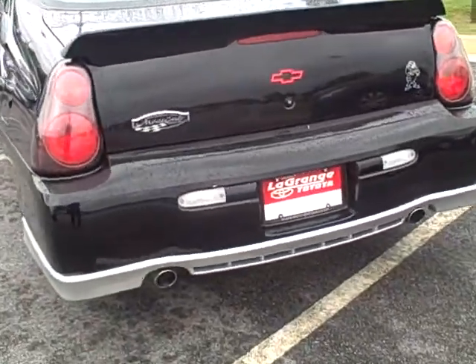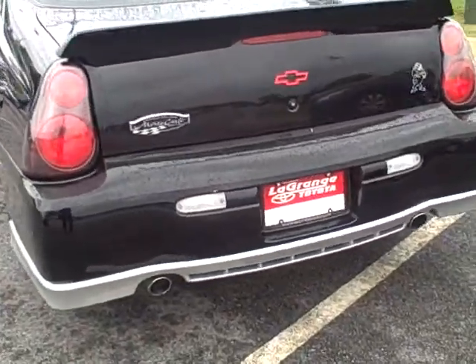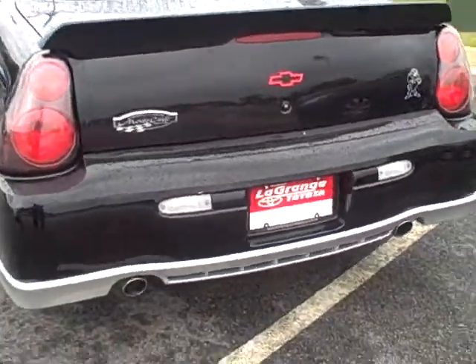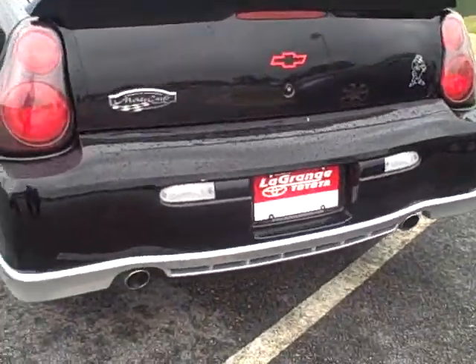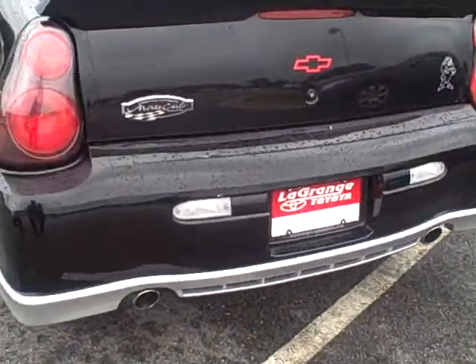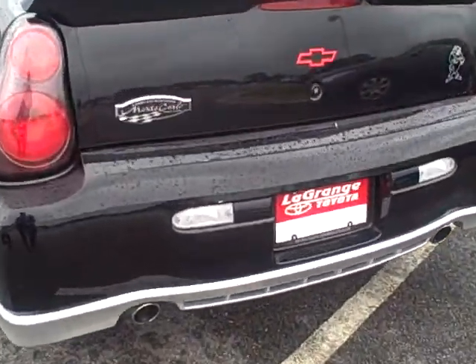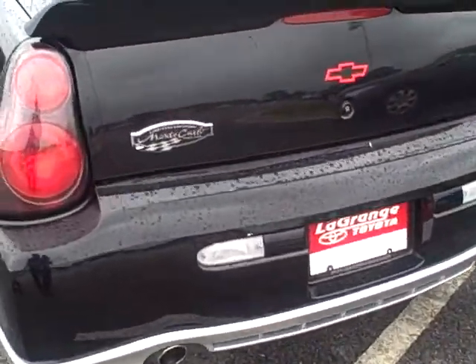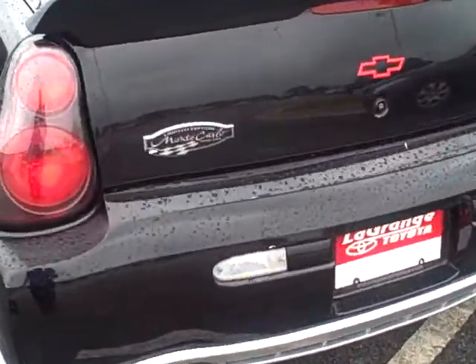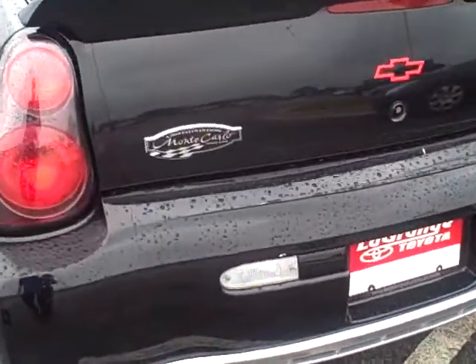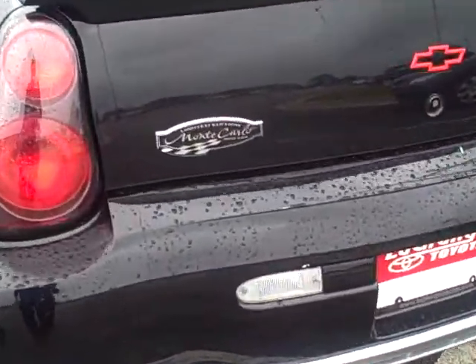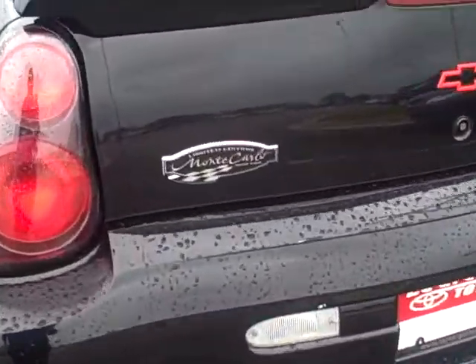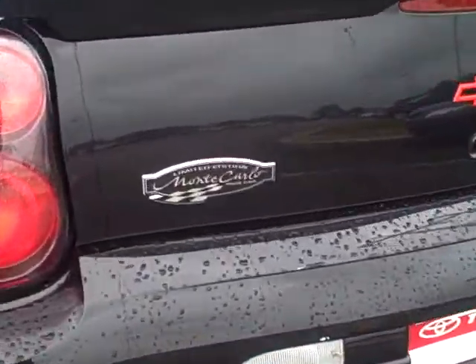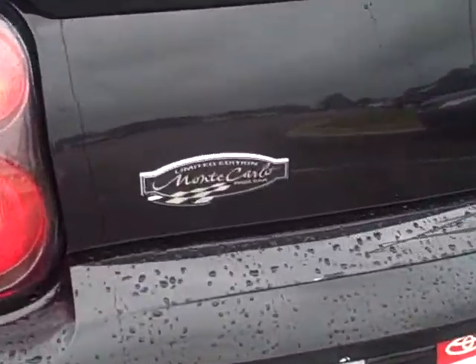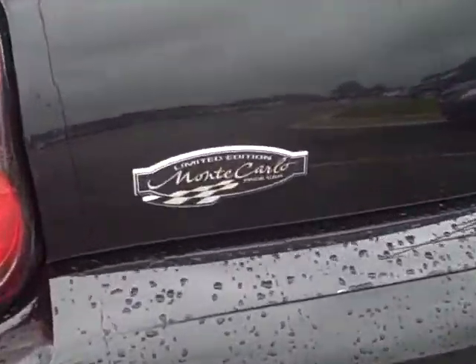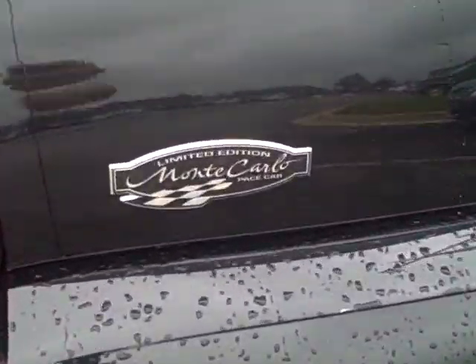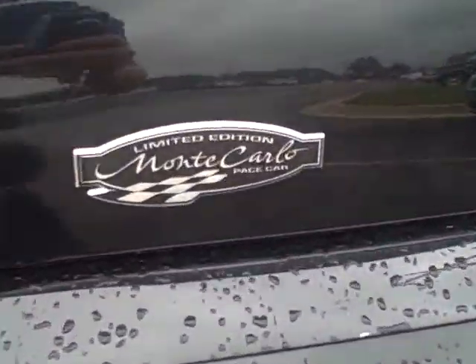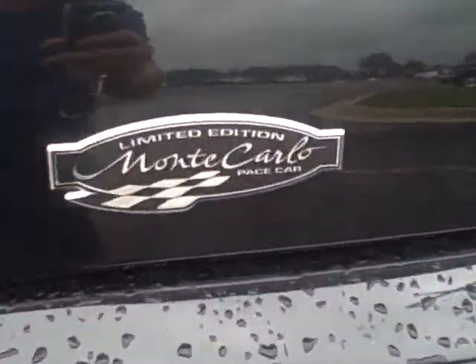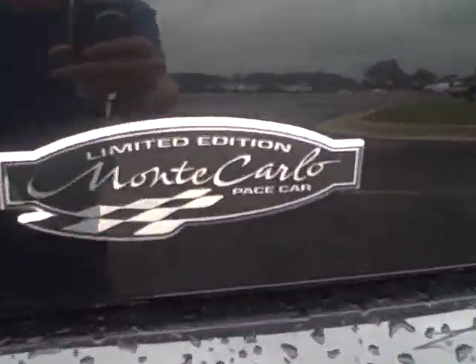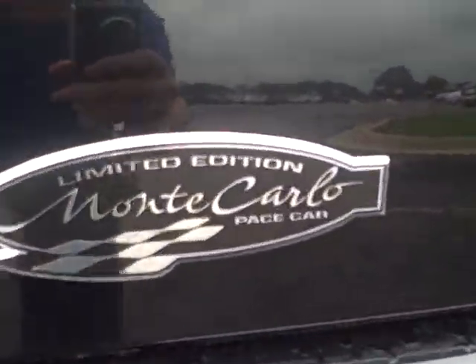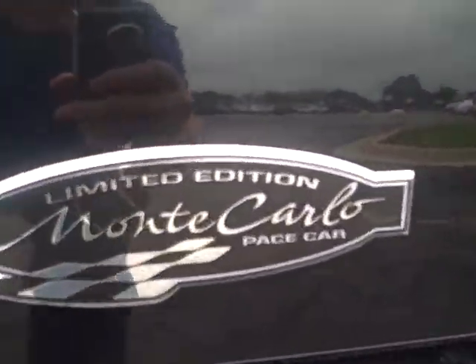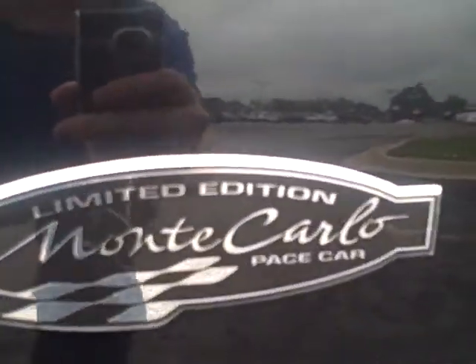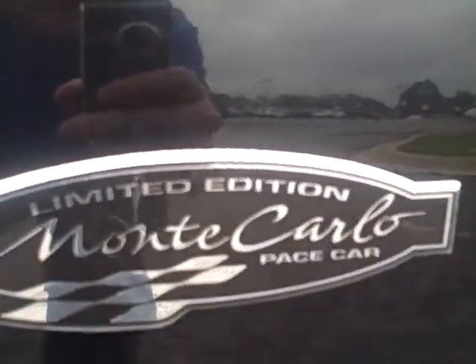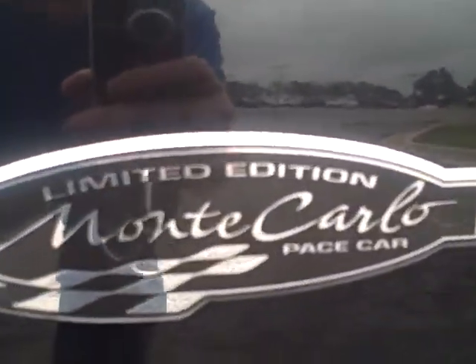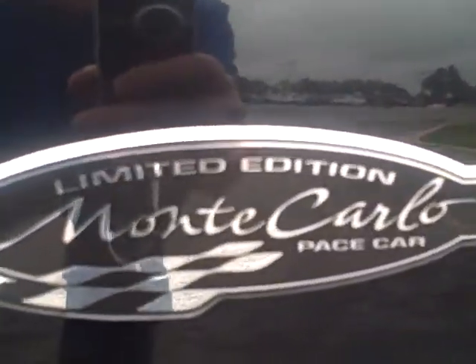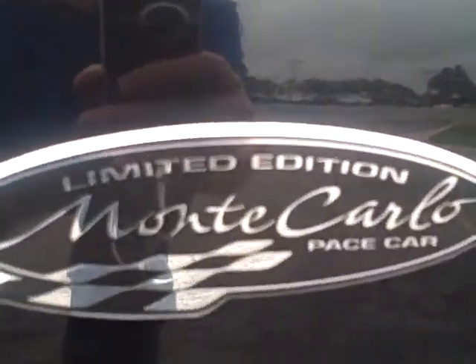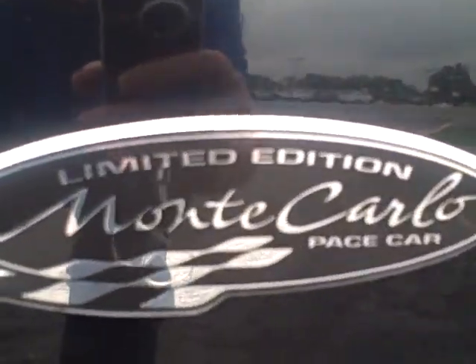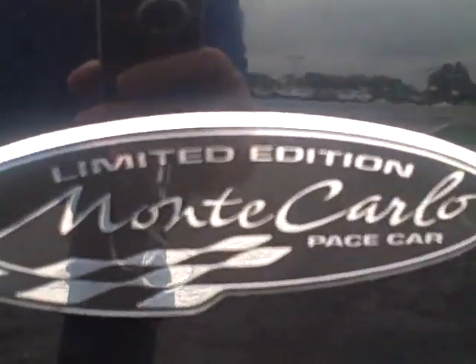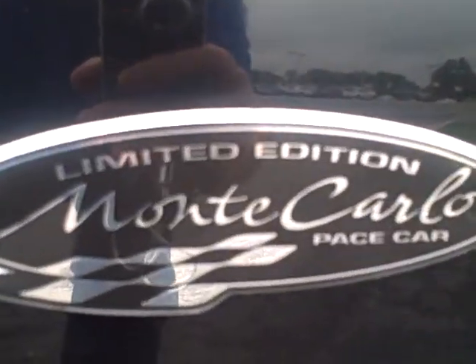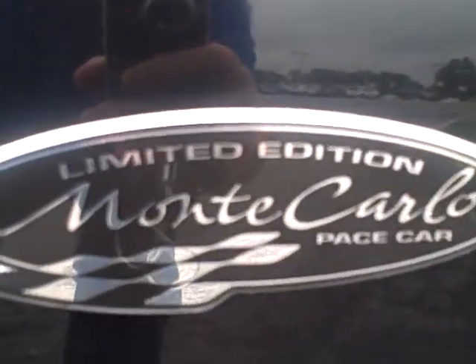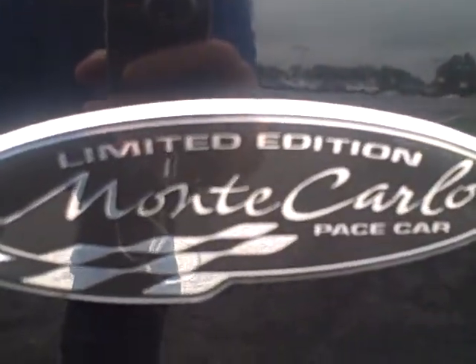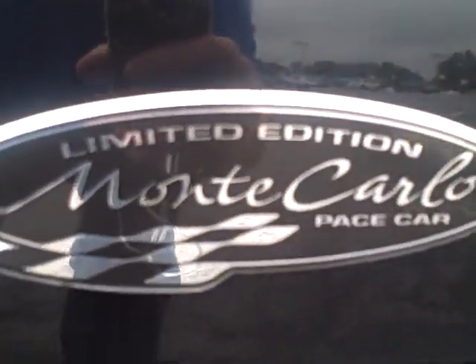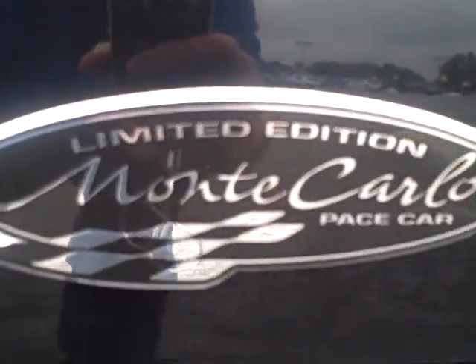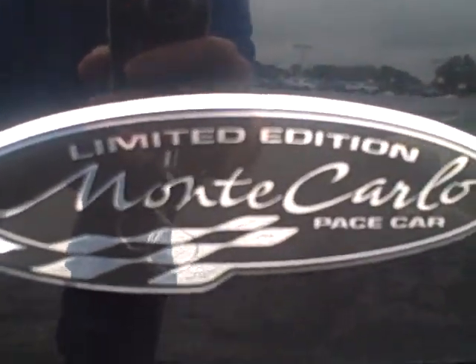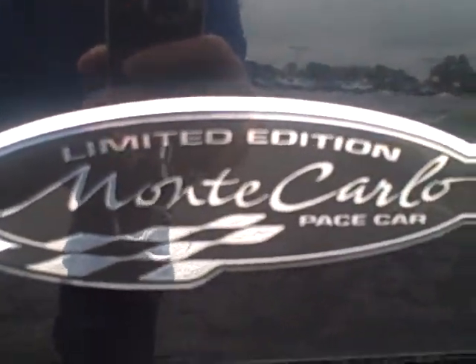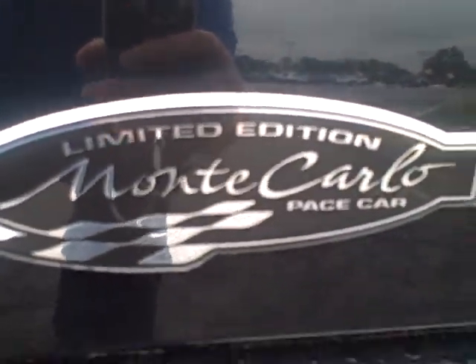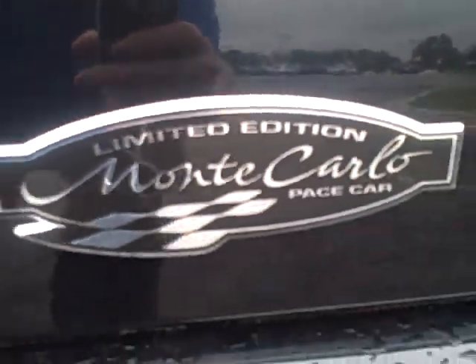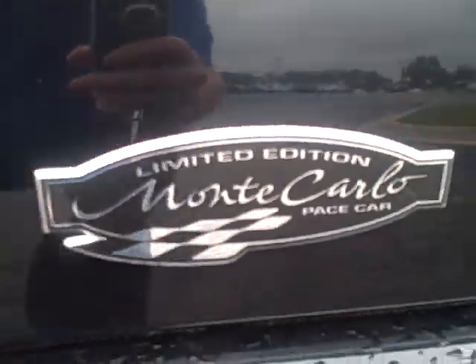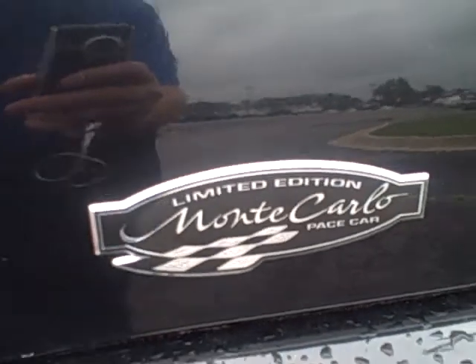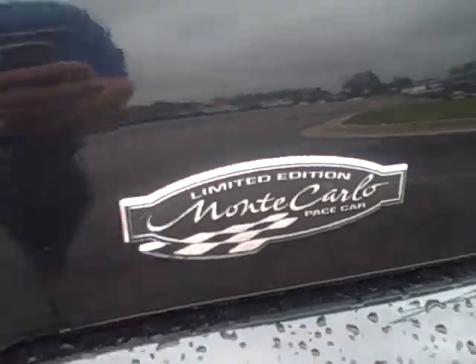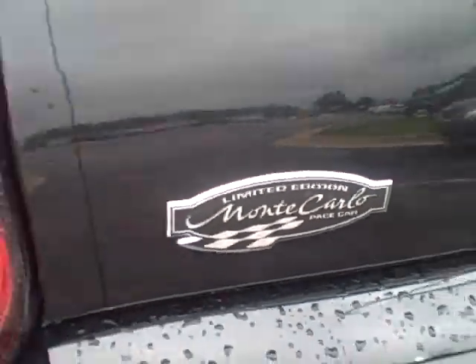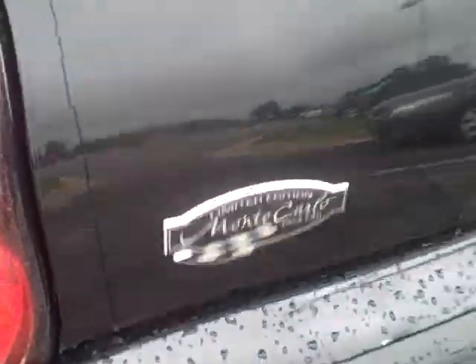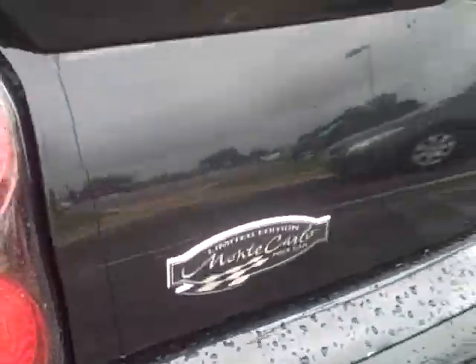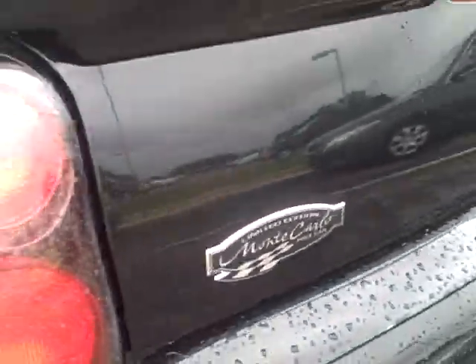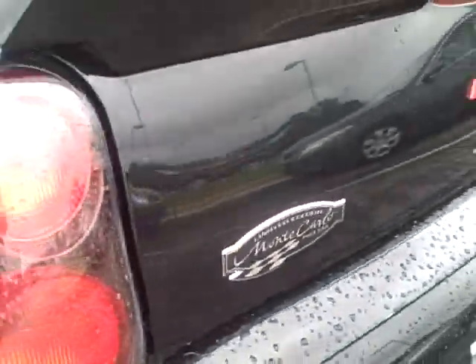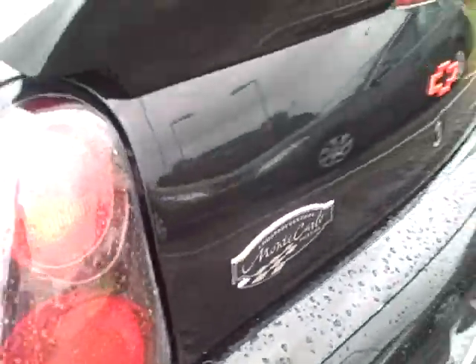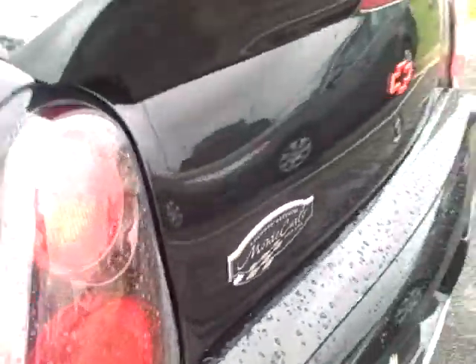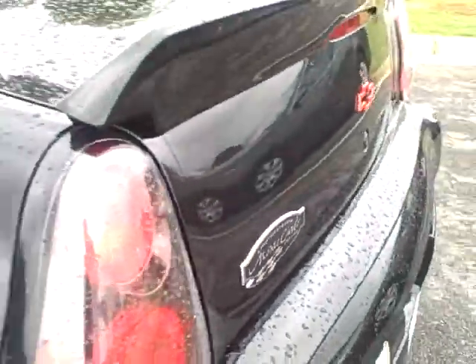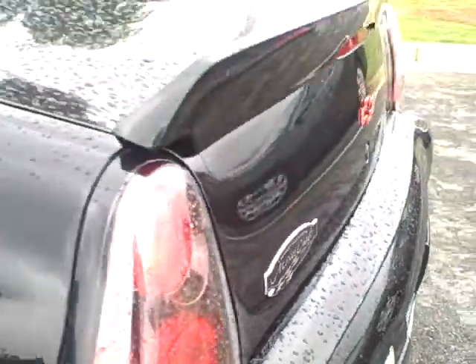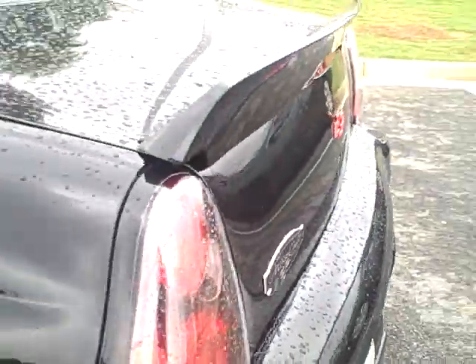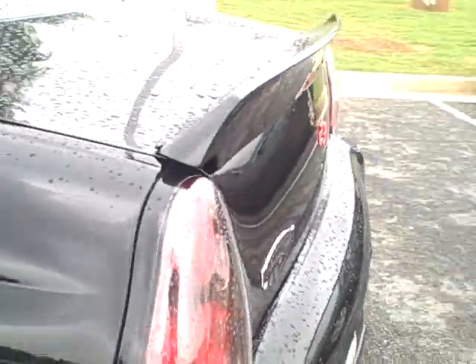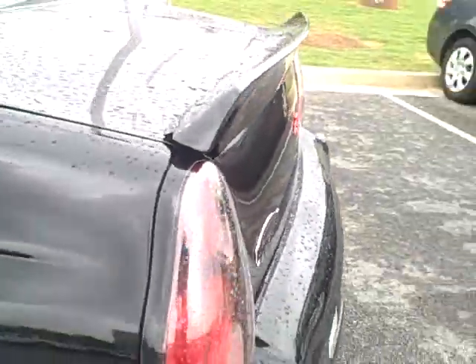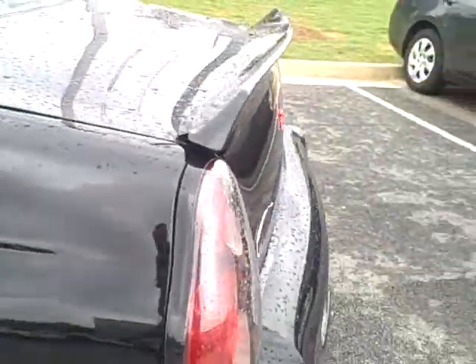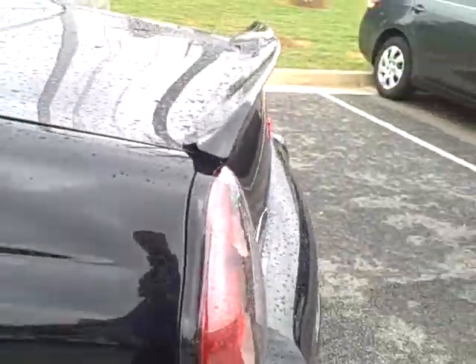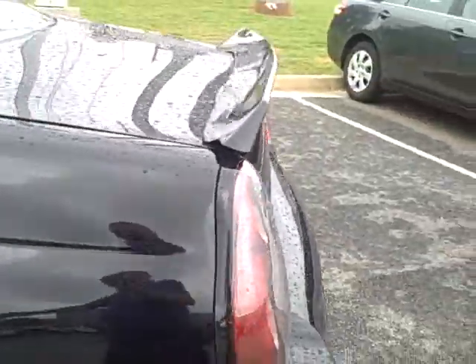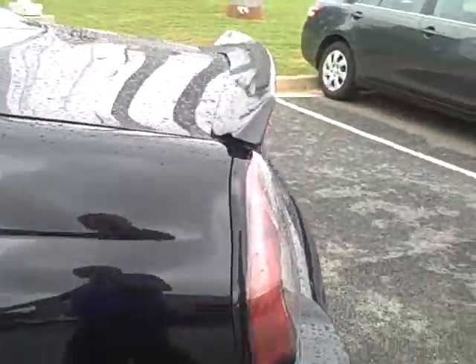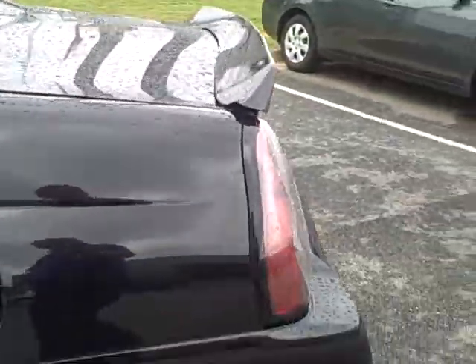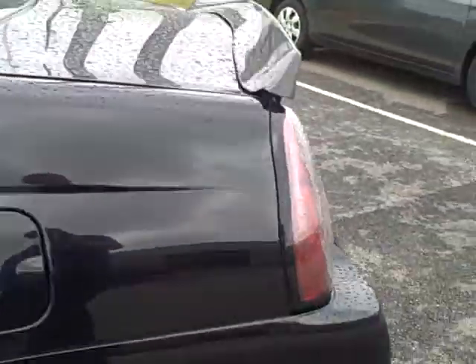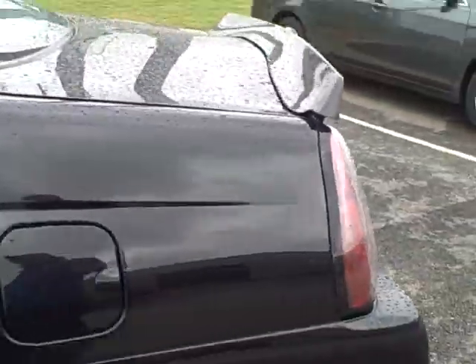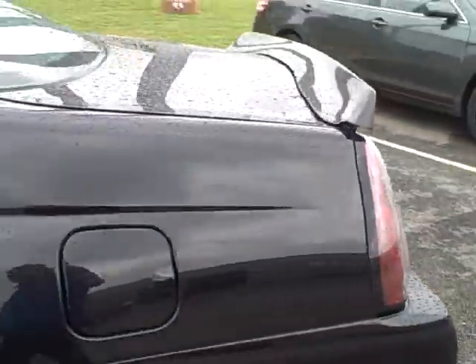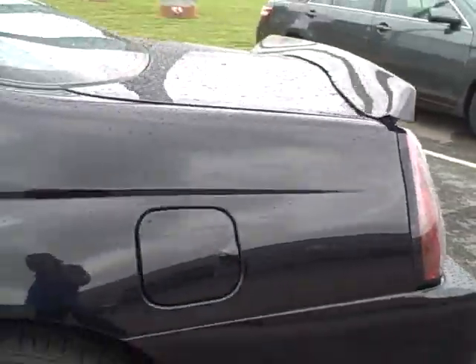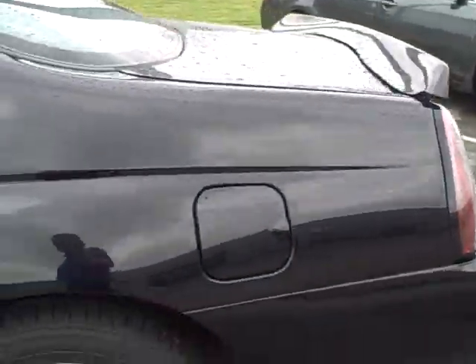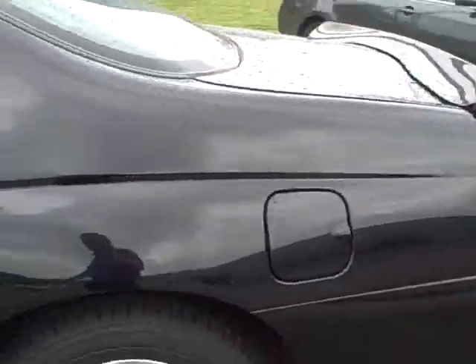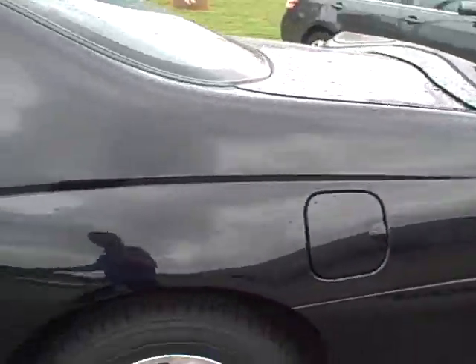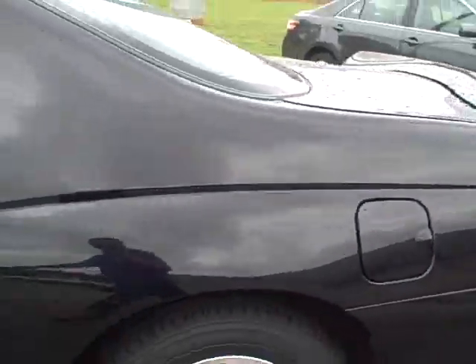And here it shows you it's the limited edition Monte Carlo pace car. Good paint.